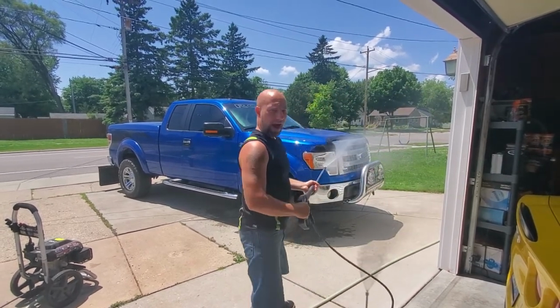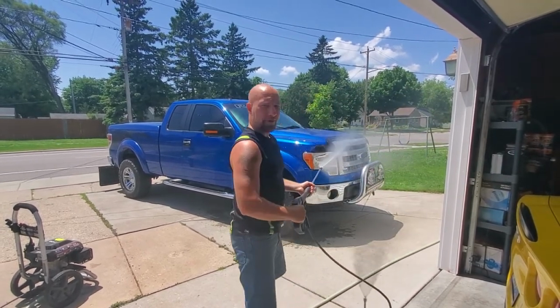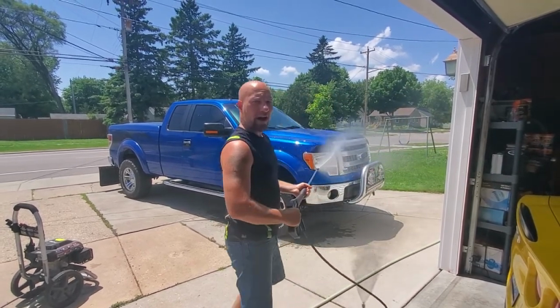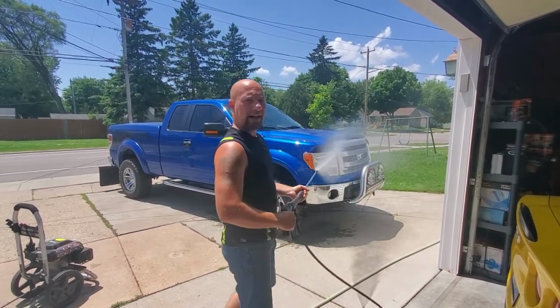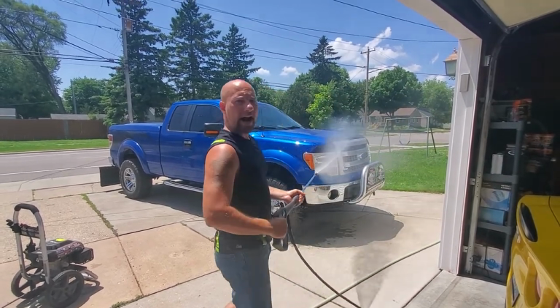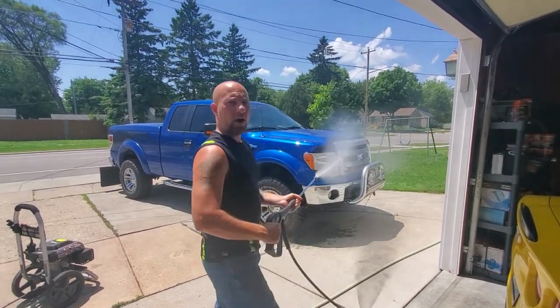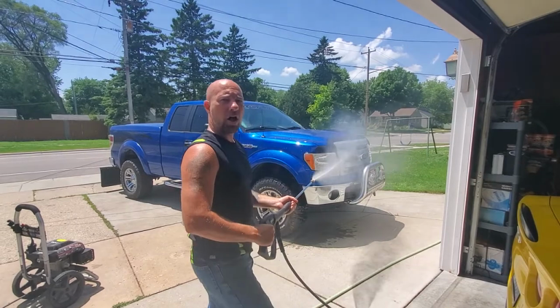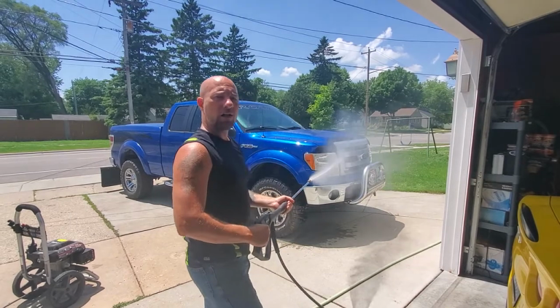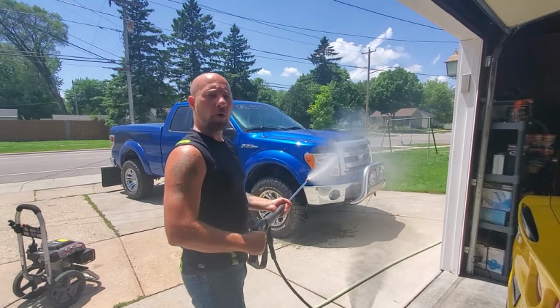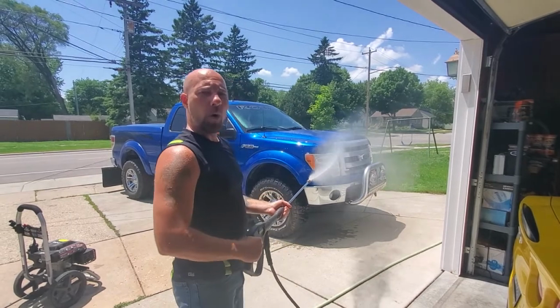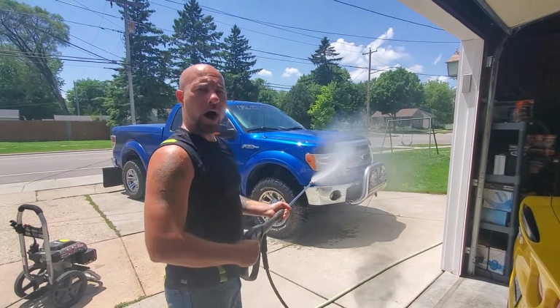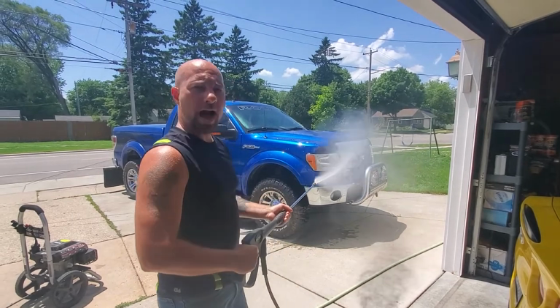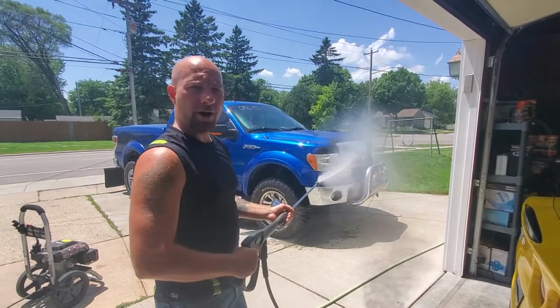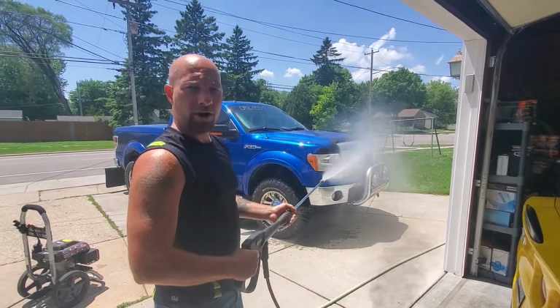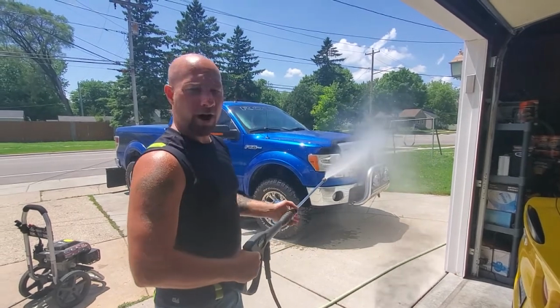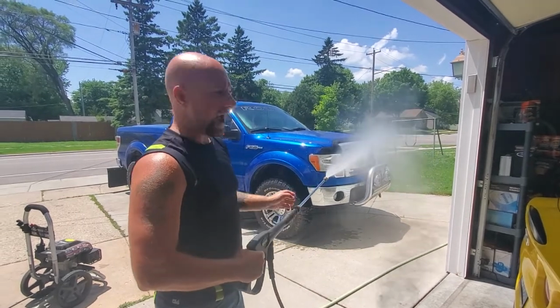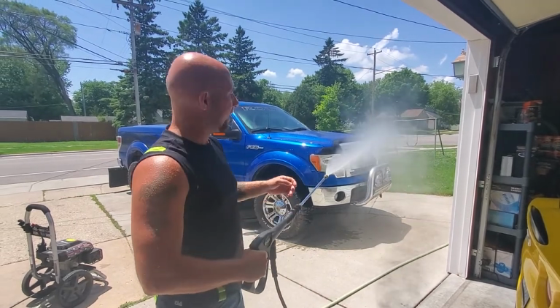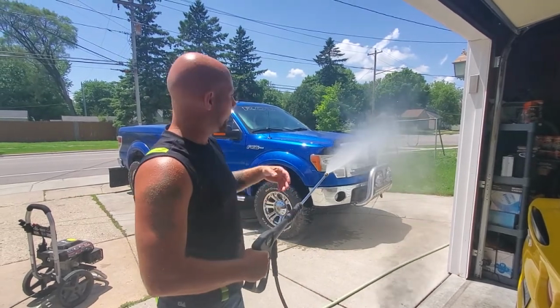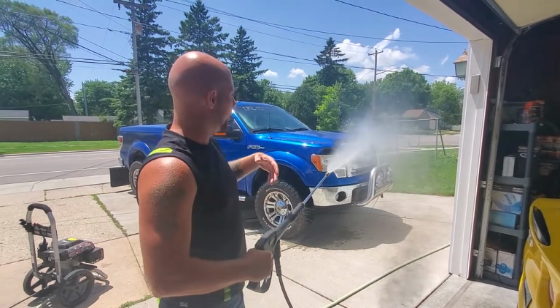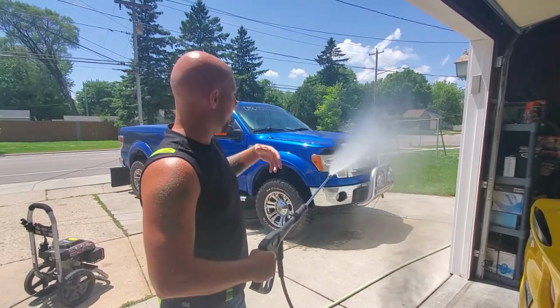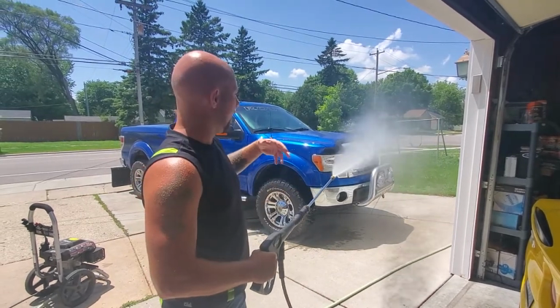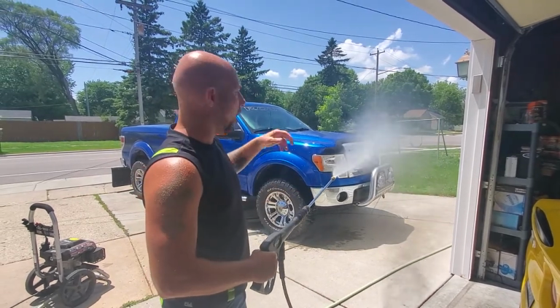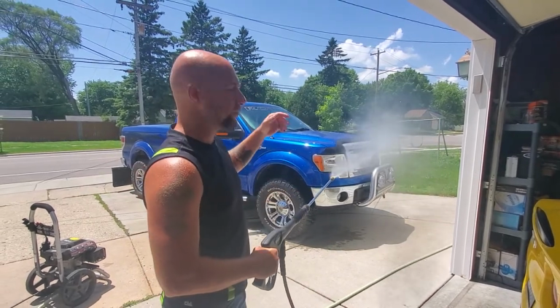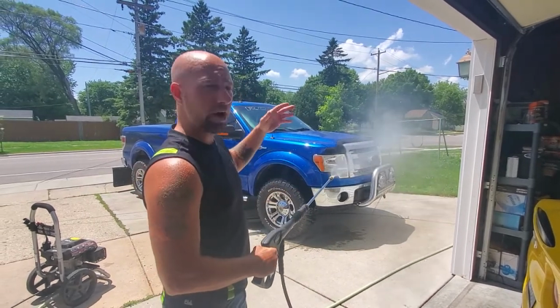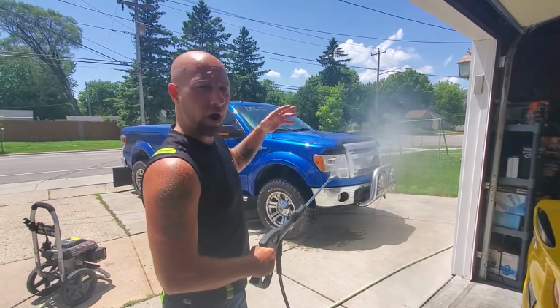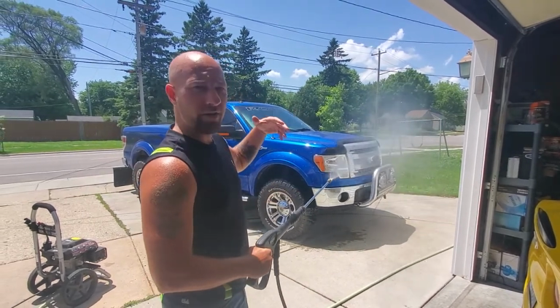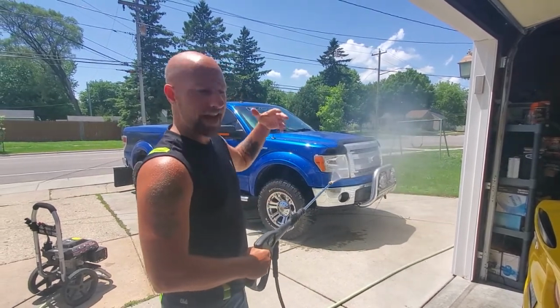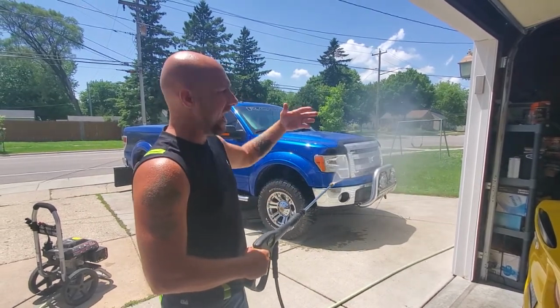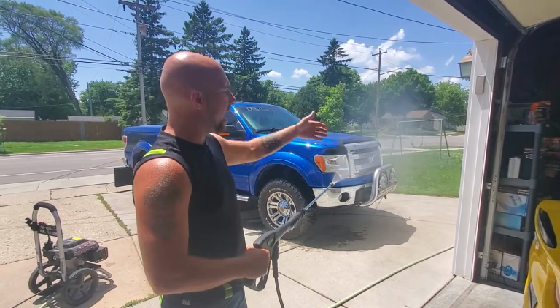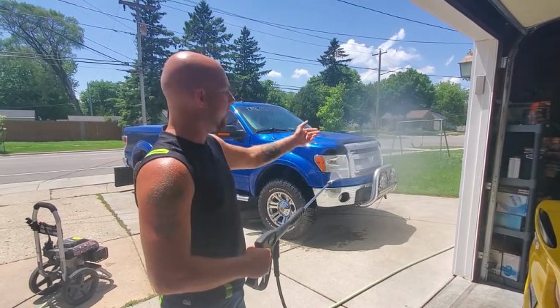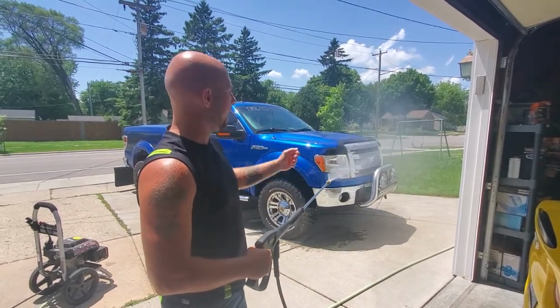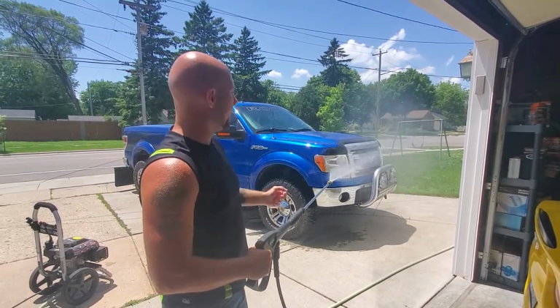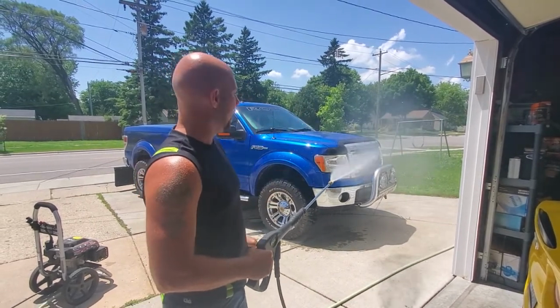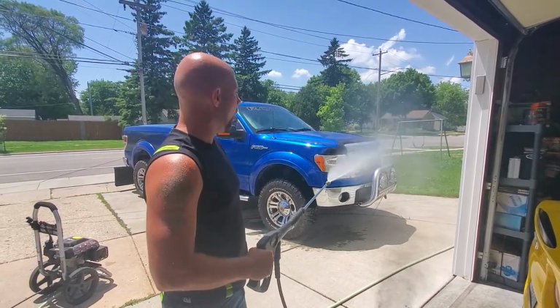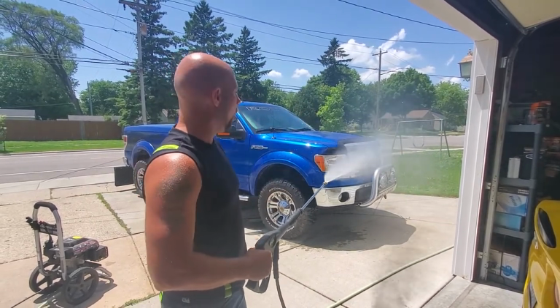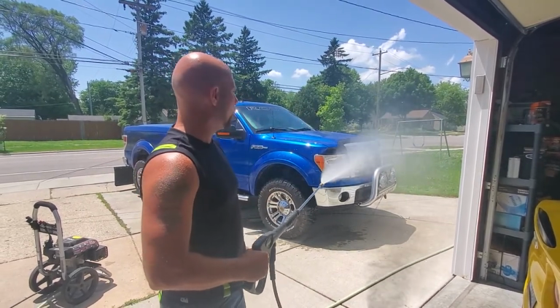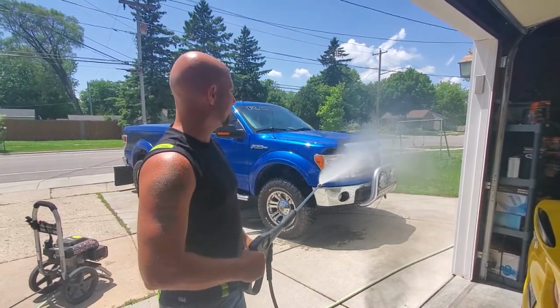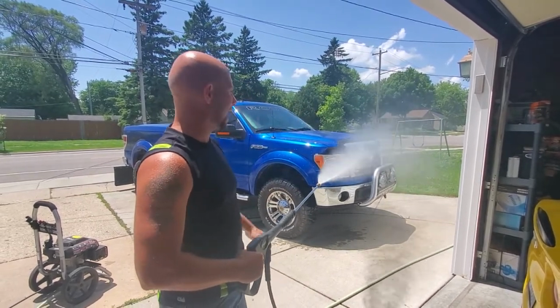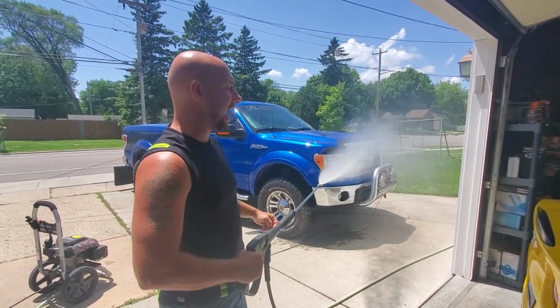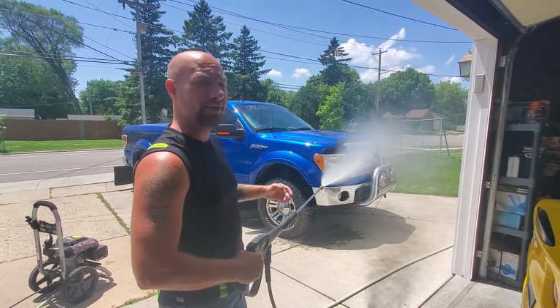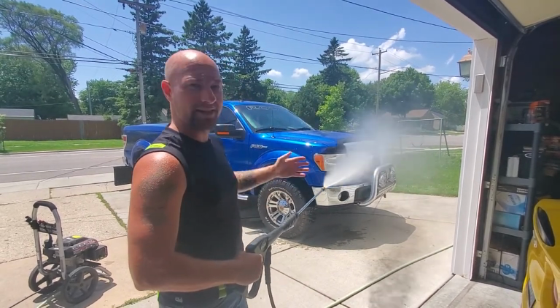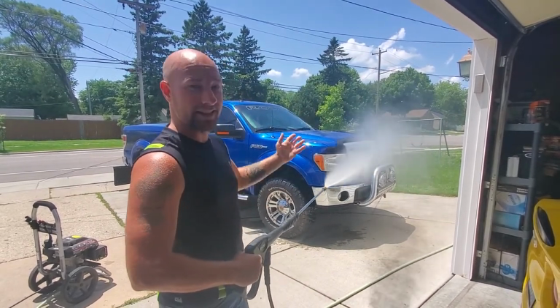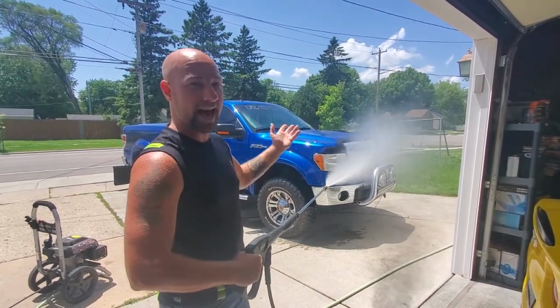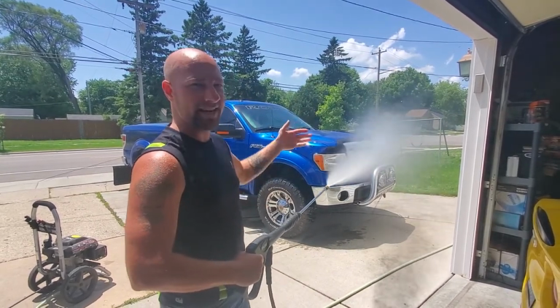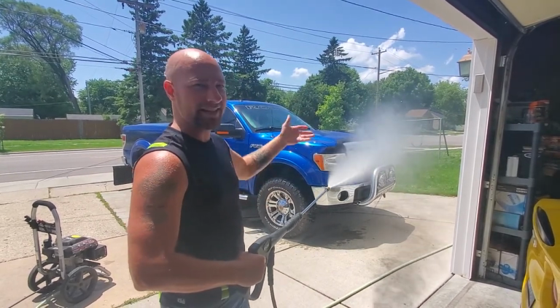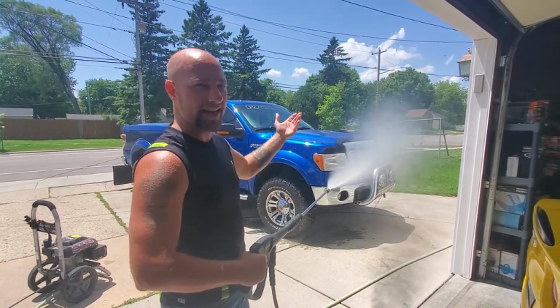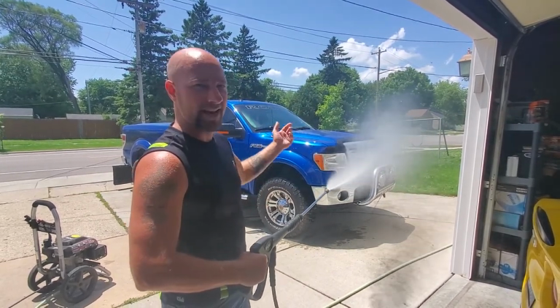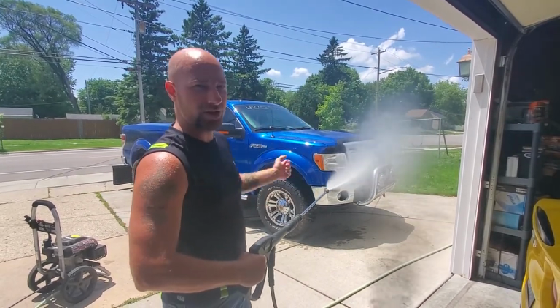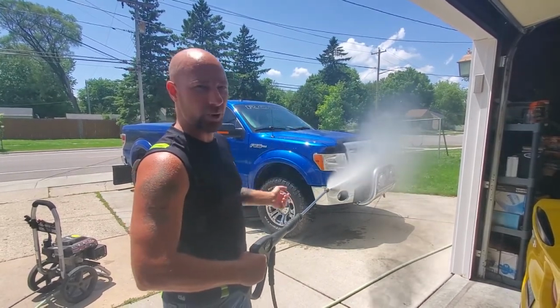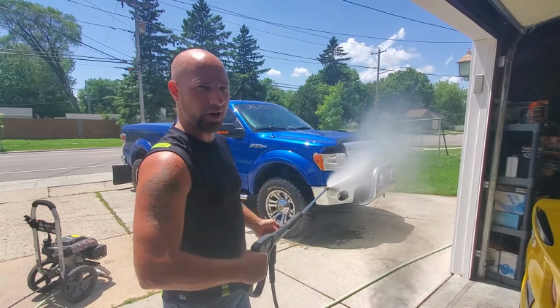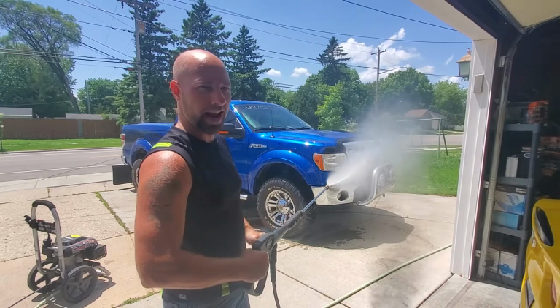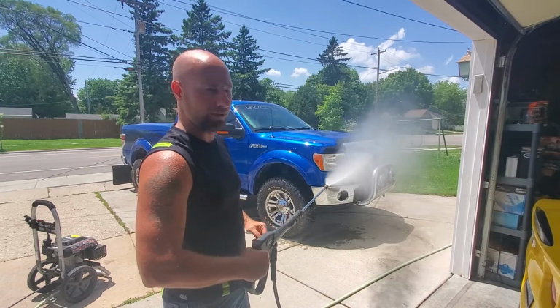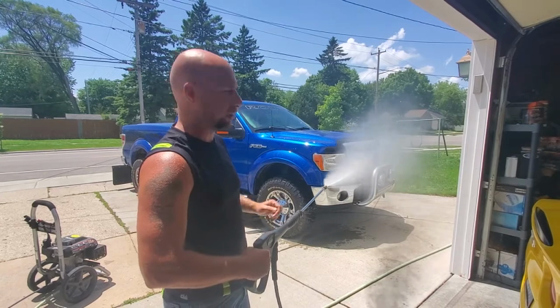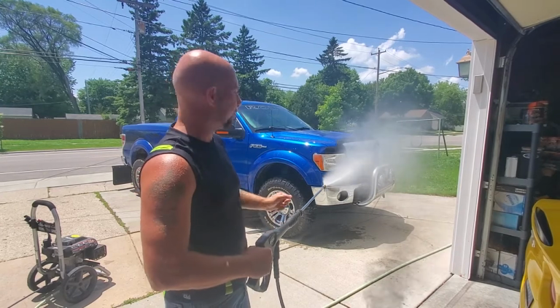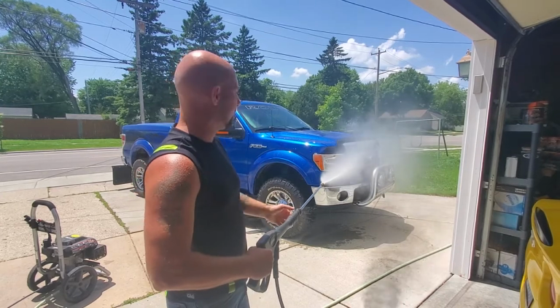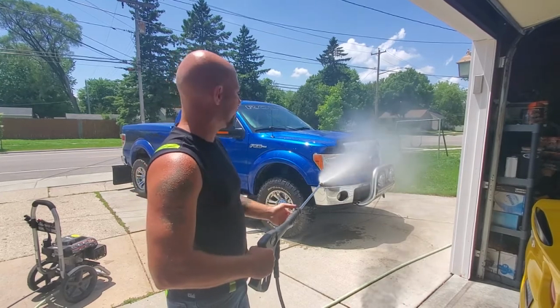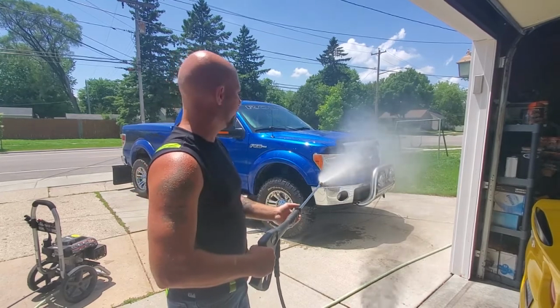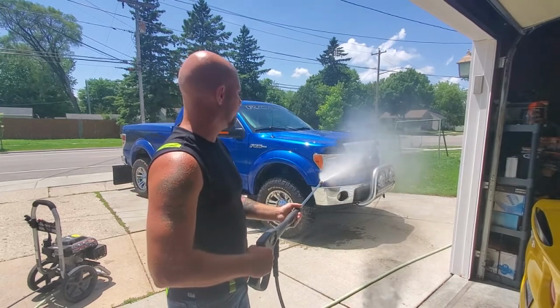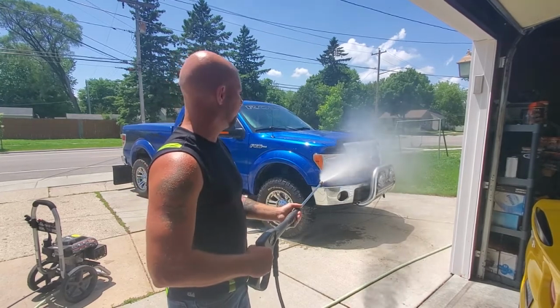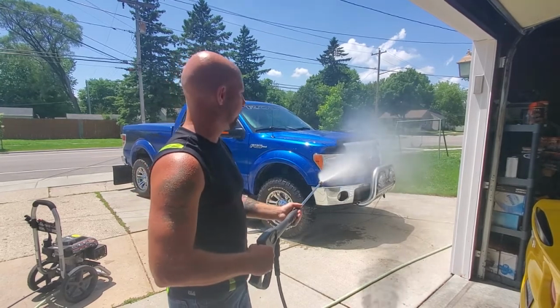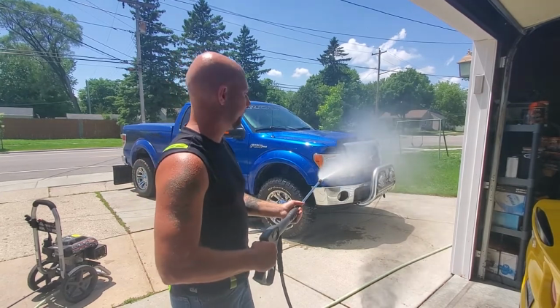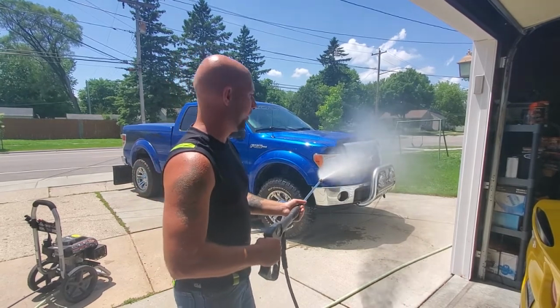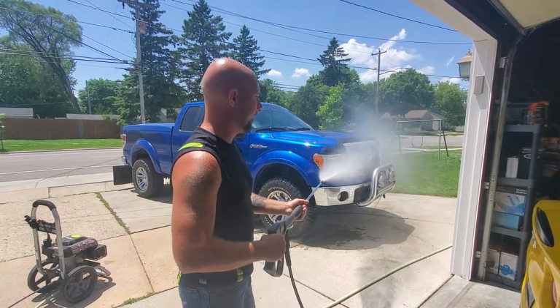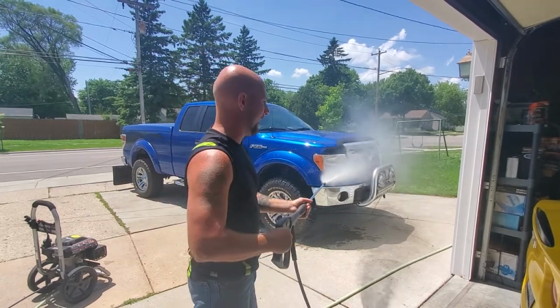I thought I got all of the air out of my hose, but obviously I didn't. So we're going to have real pressure in here for a minute.